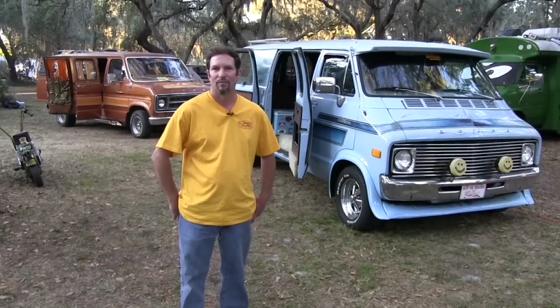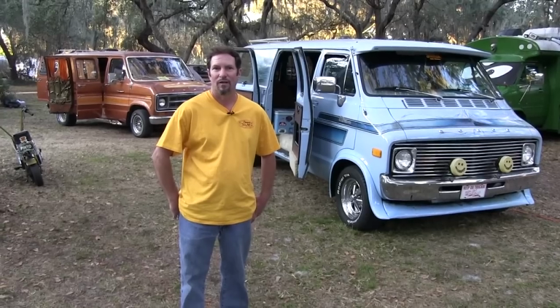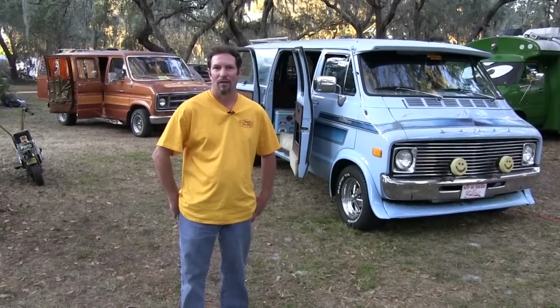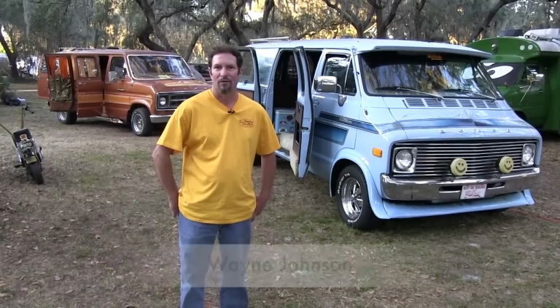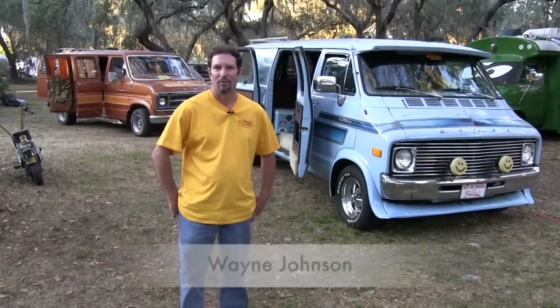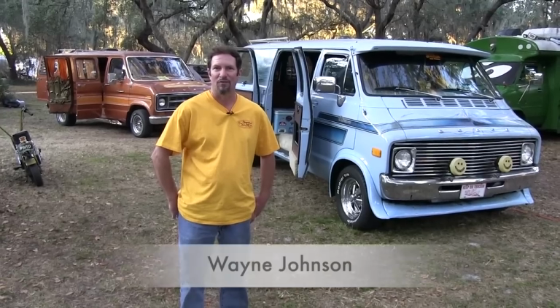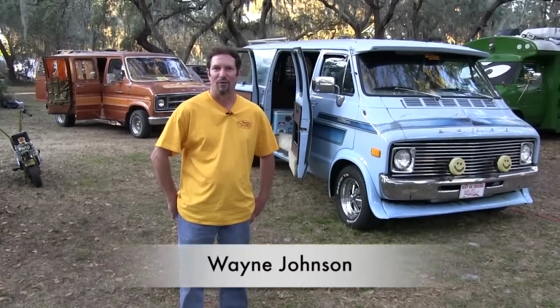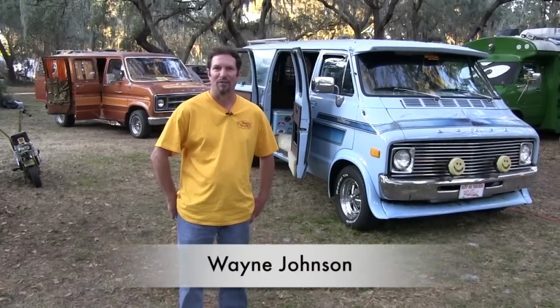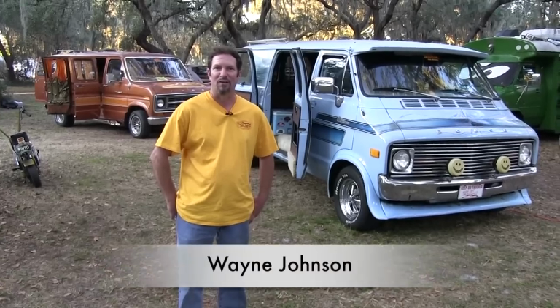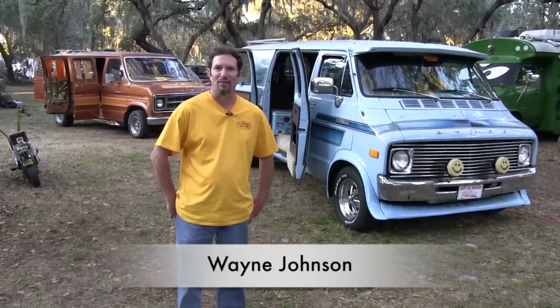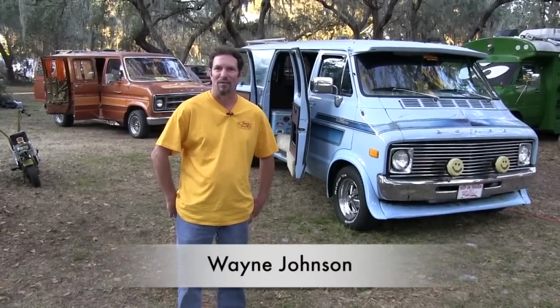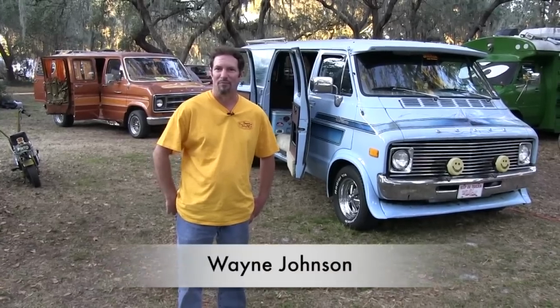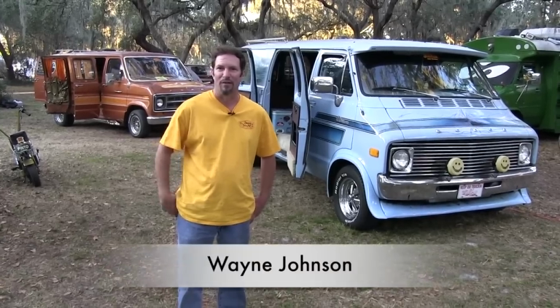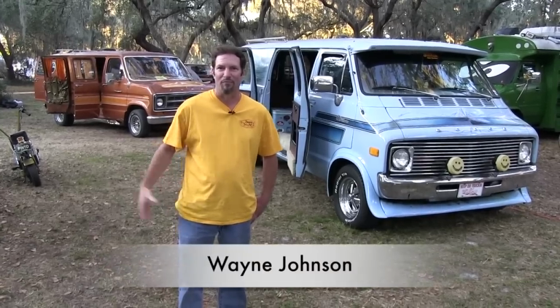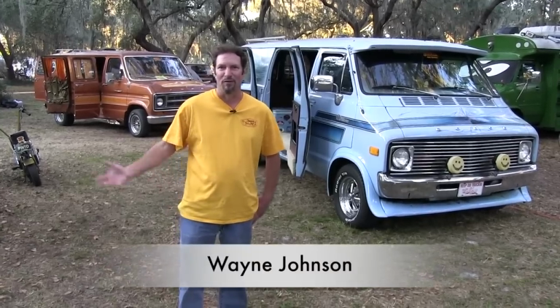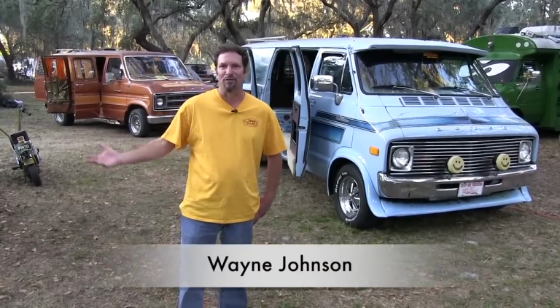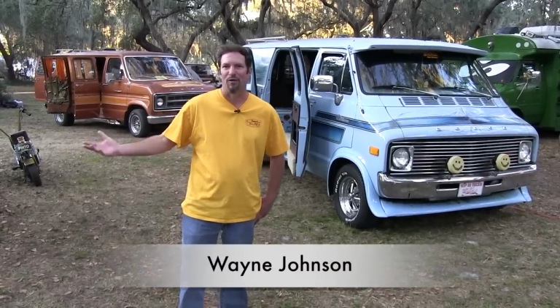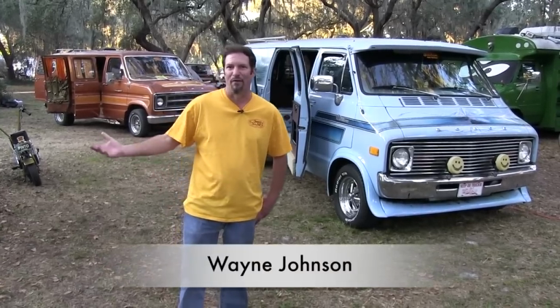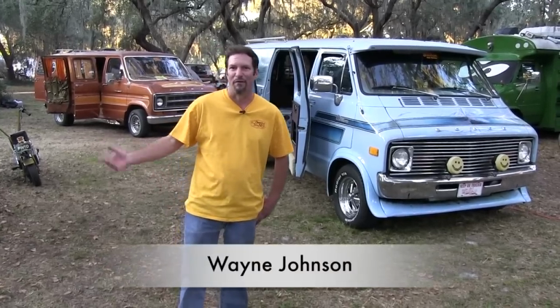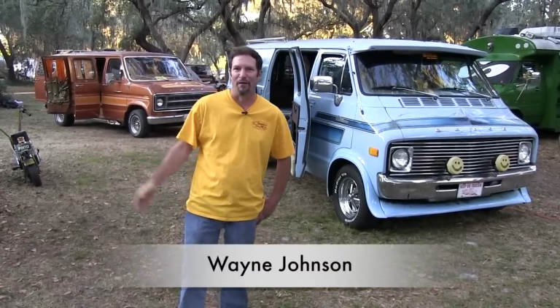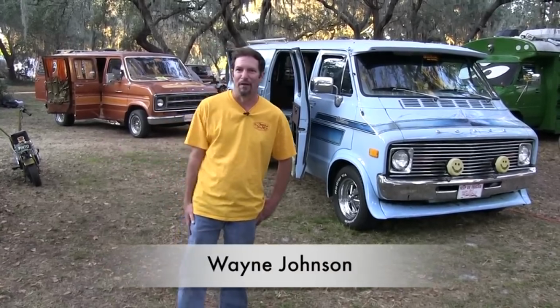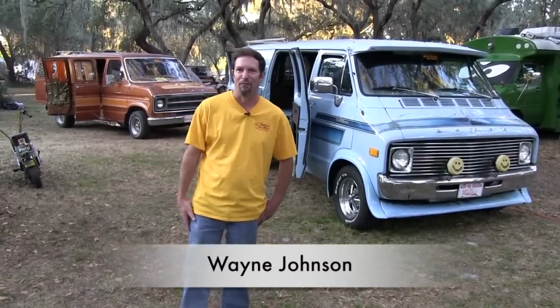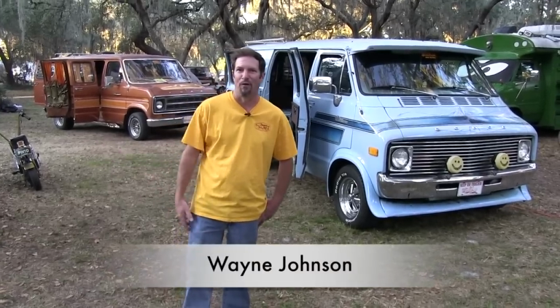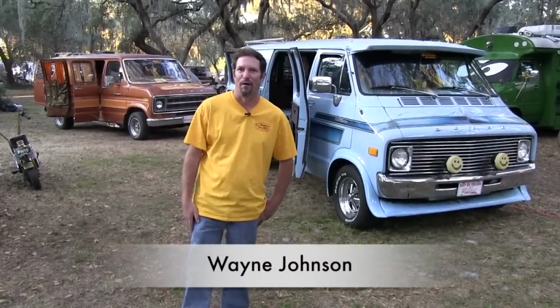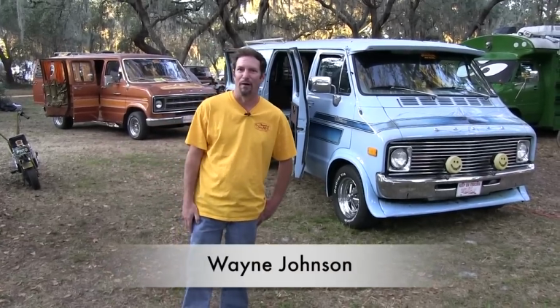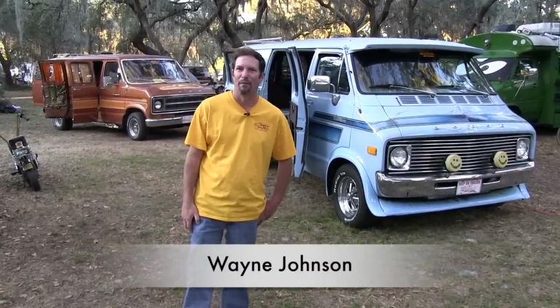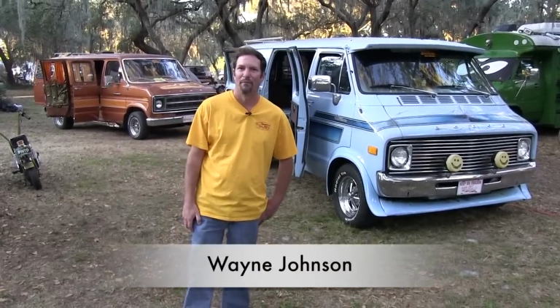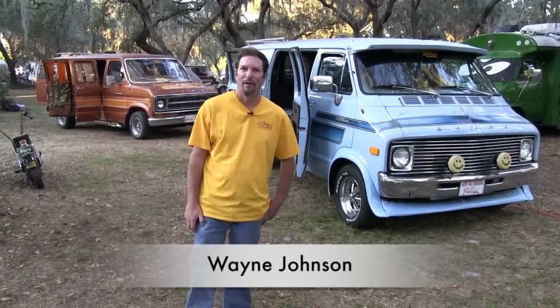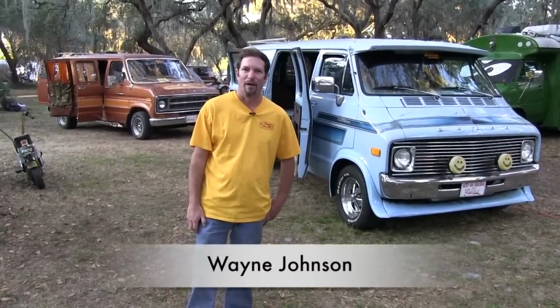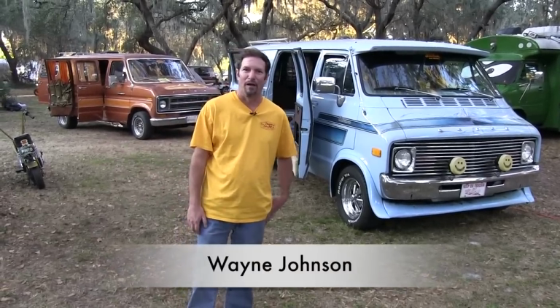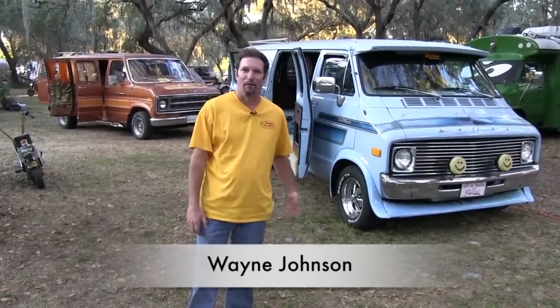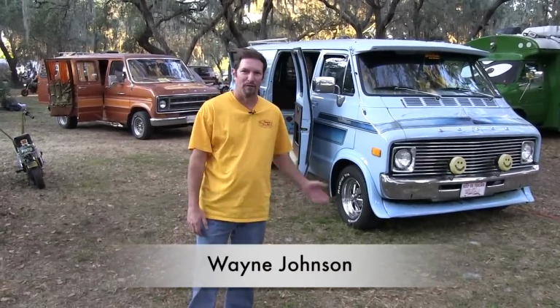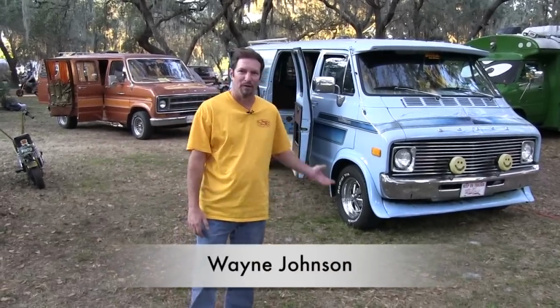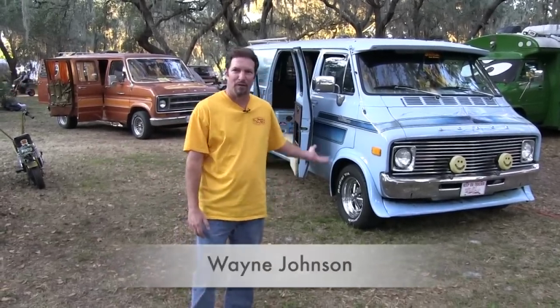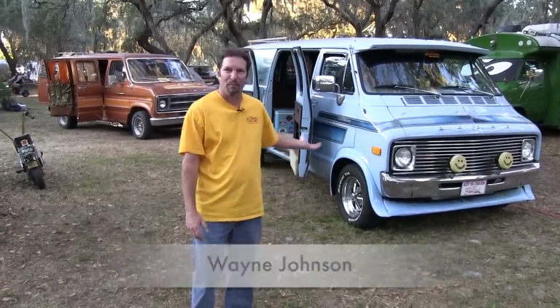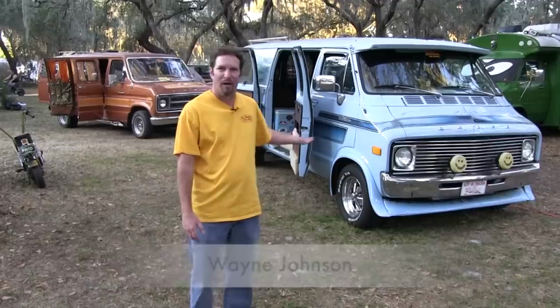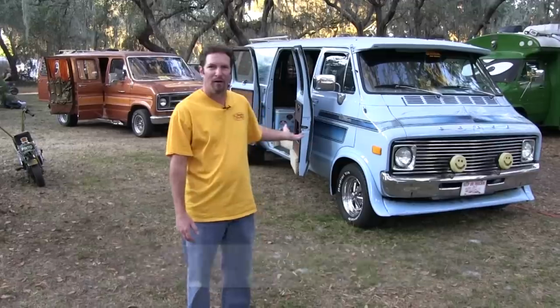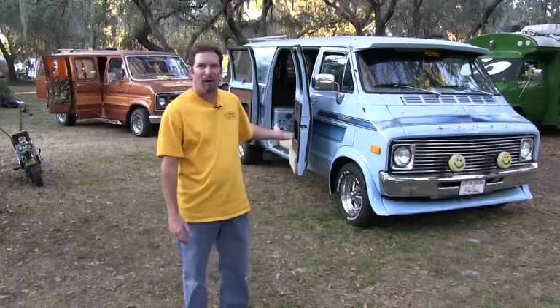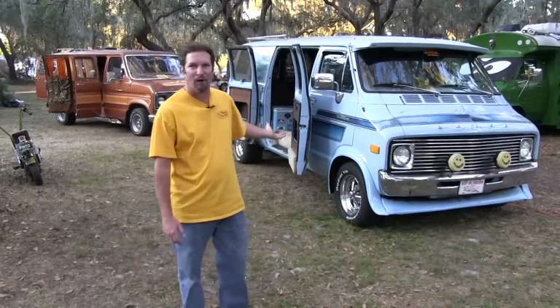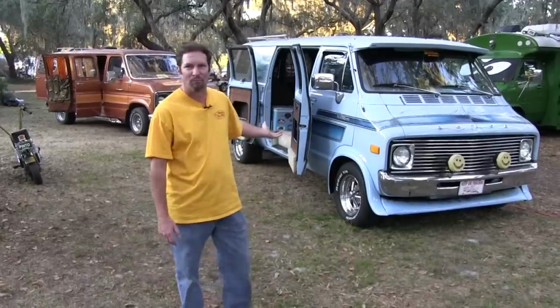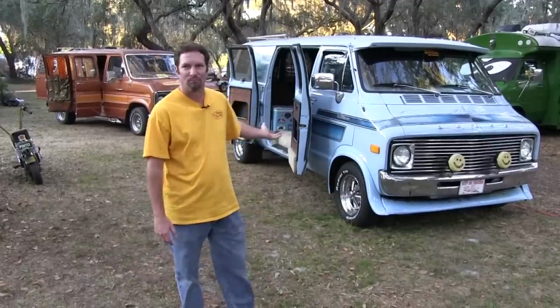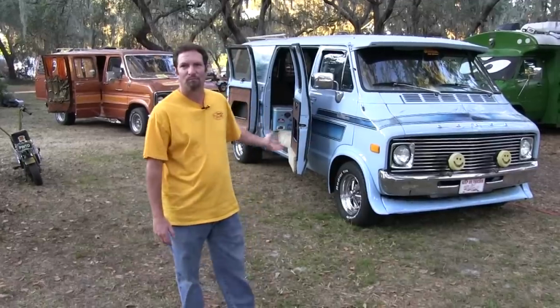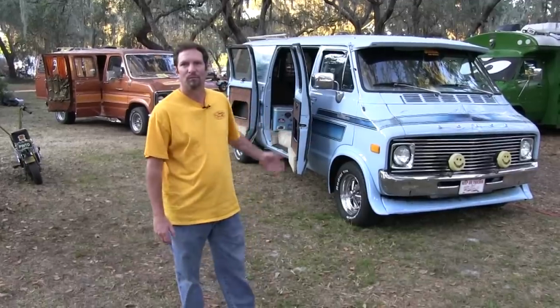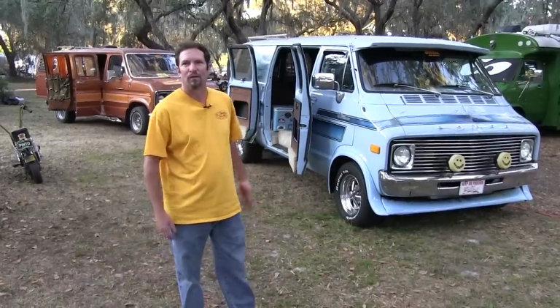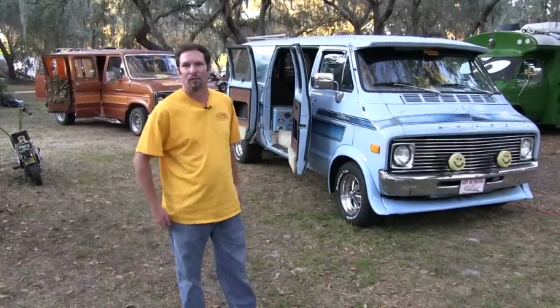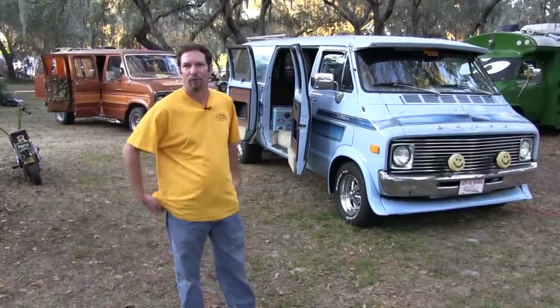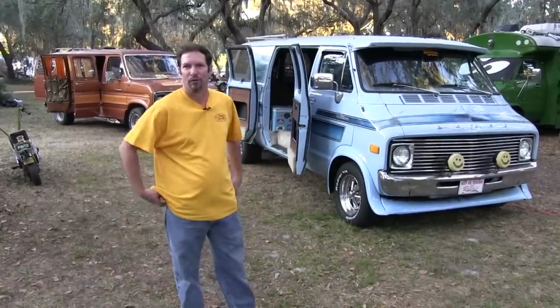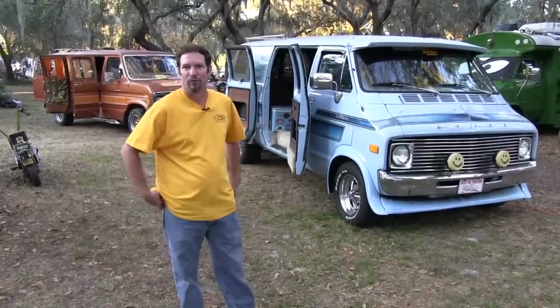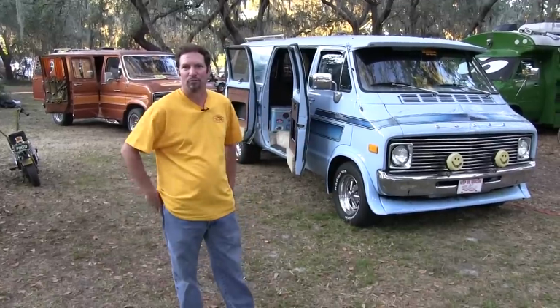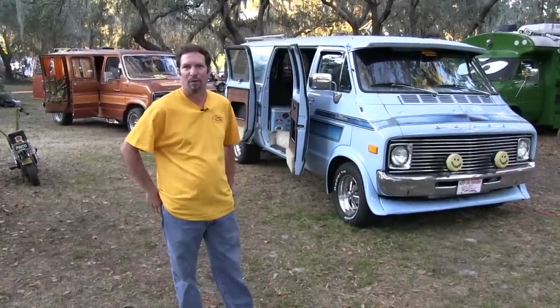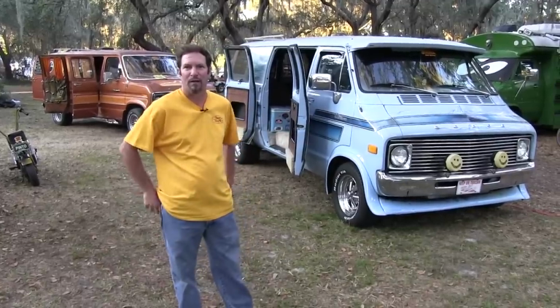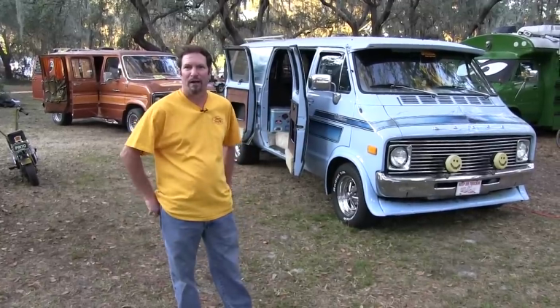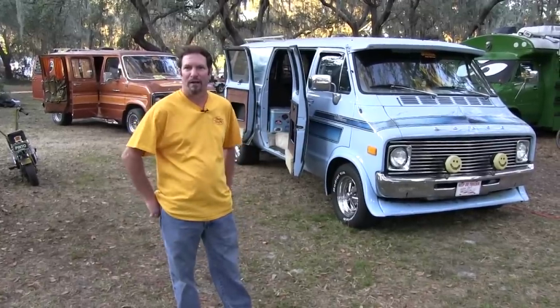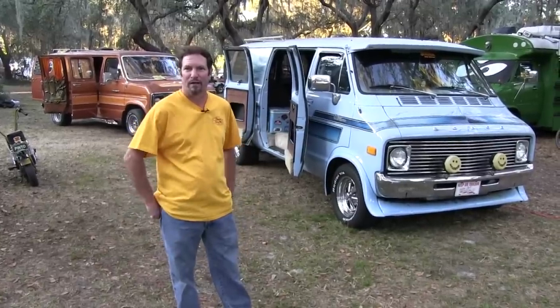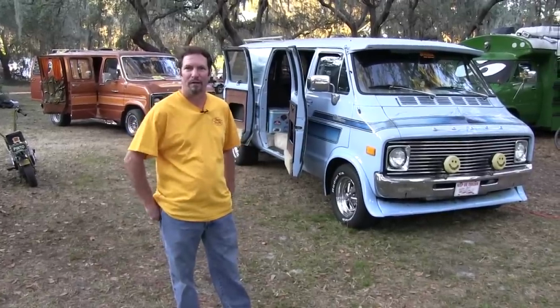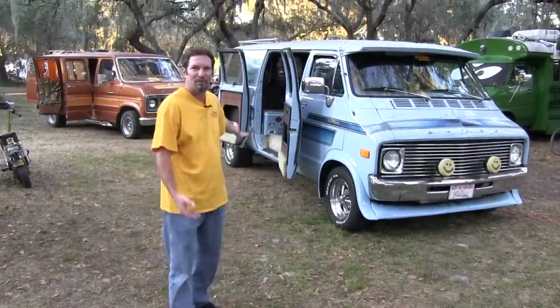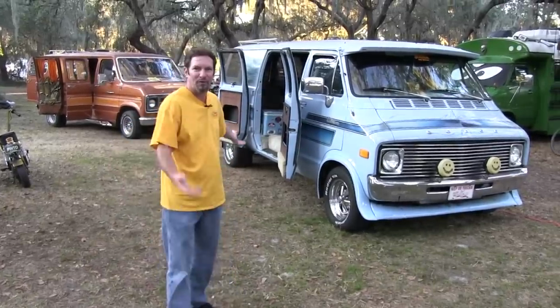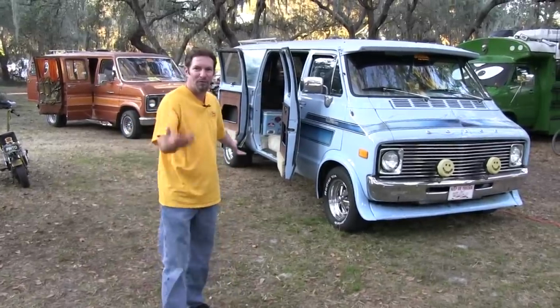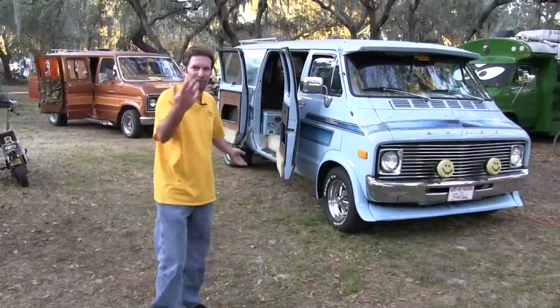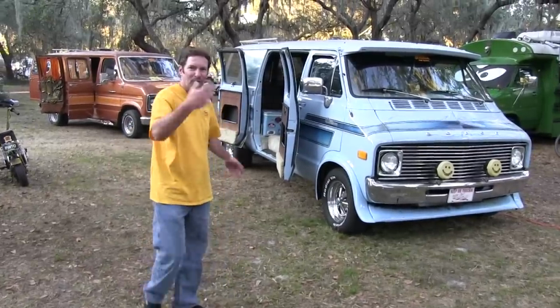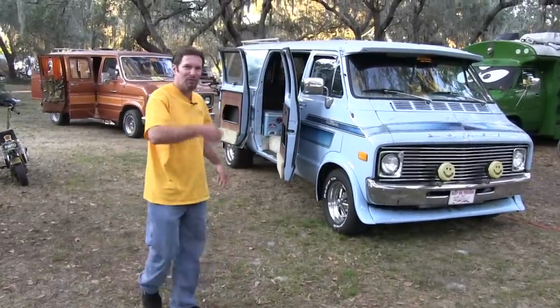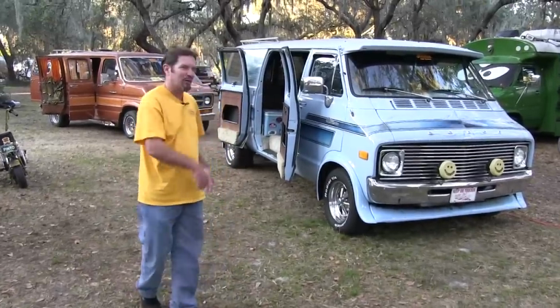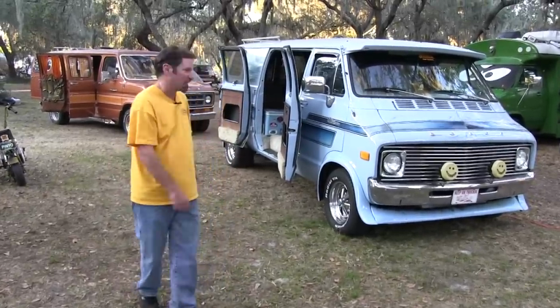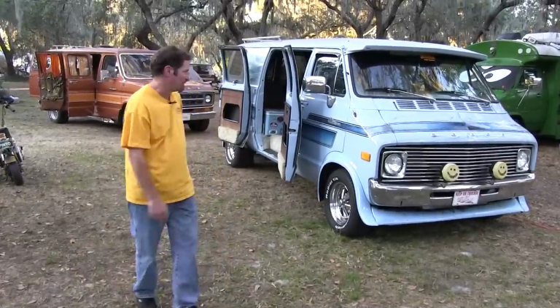Hello, this is Wayne Johnson. I'm at the Free Stroll in Orlando, Florida, and I want to talk about Conversions by Gehring. So let me show you.